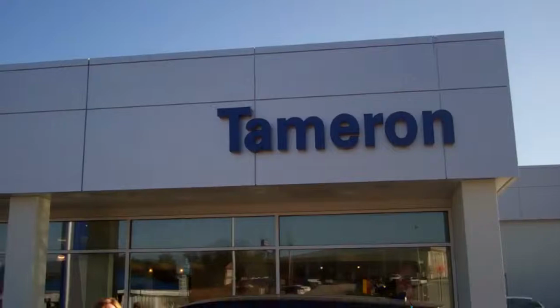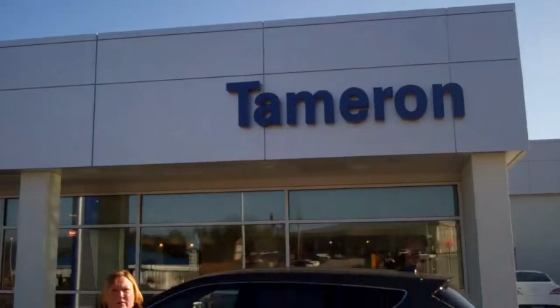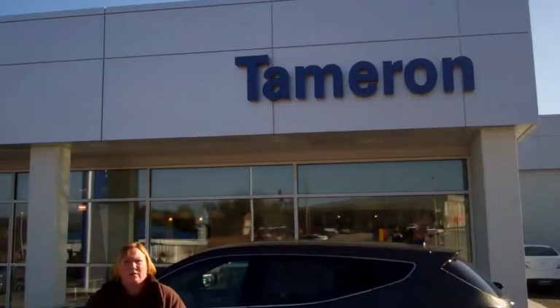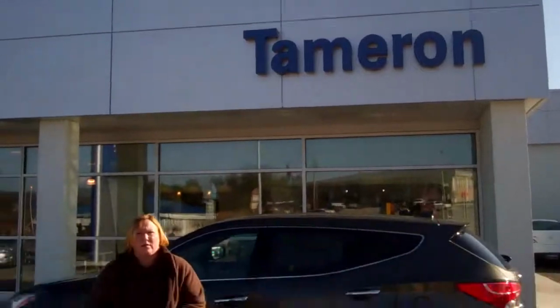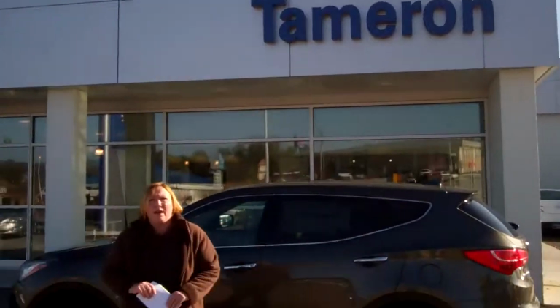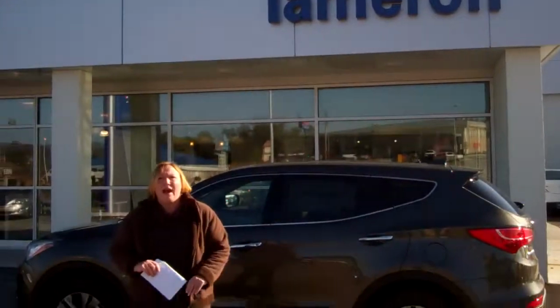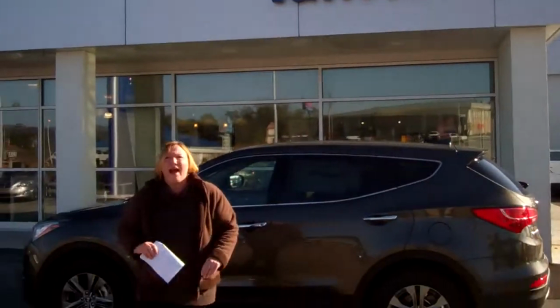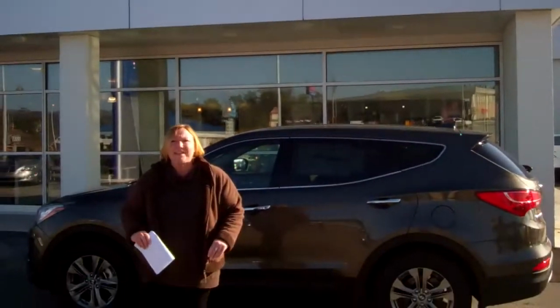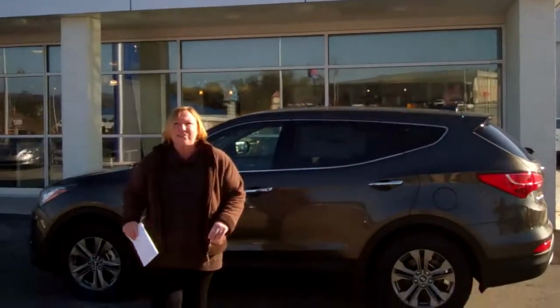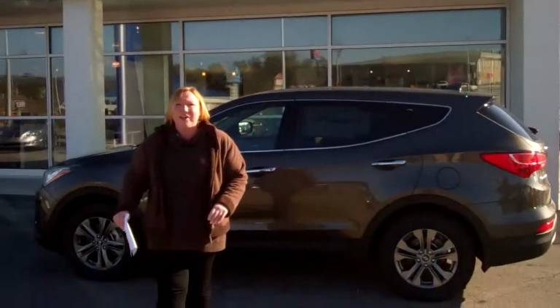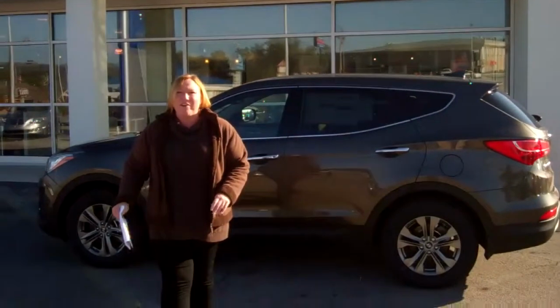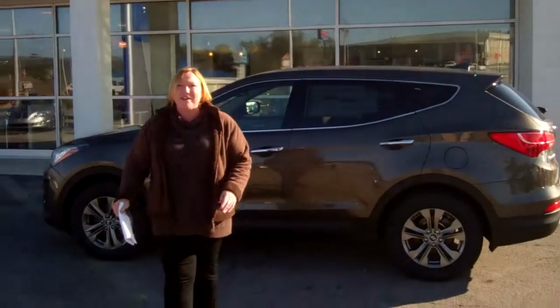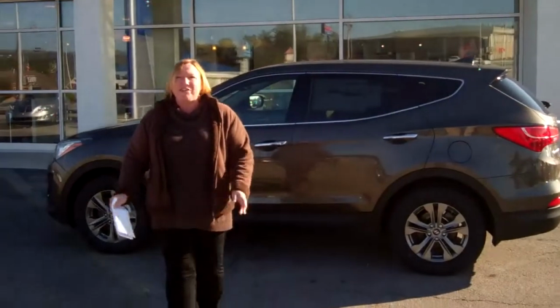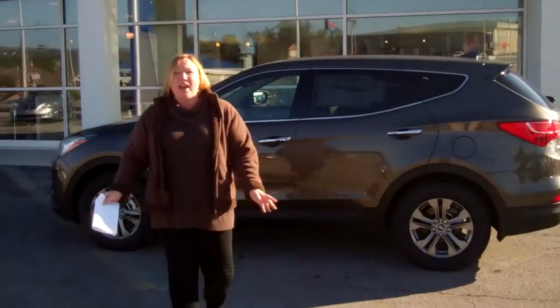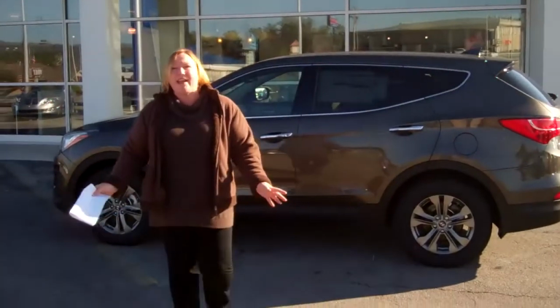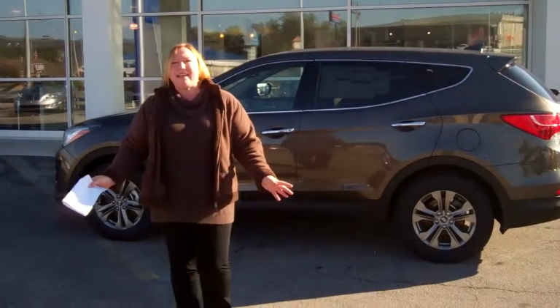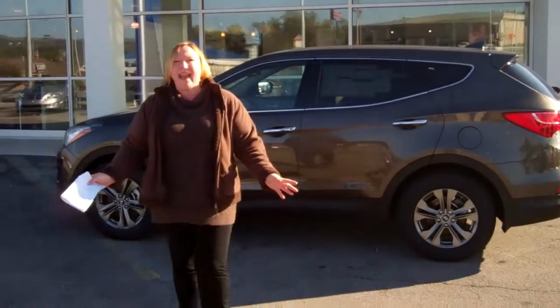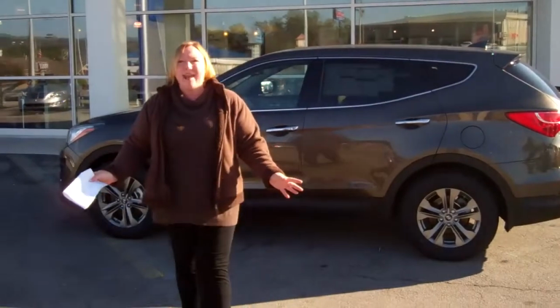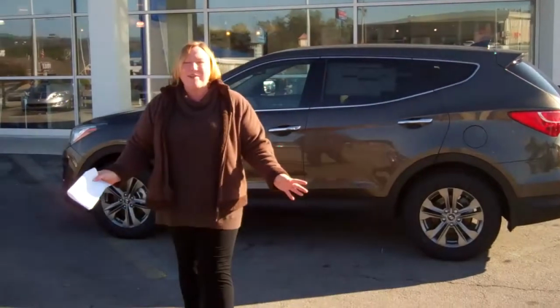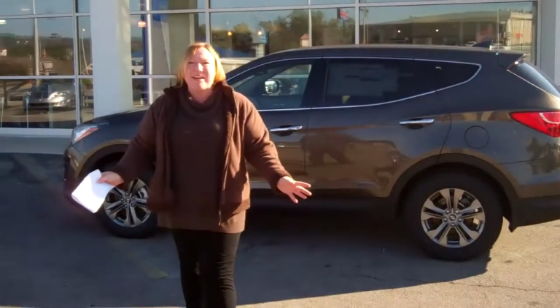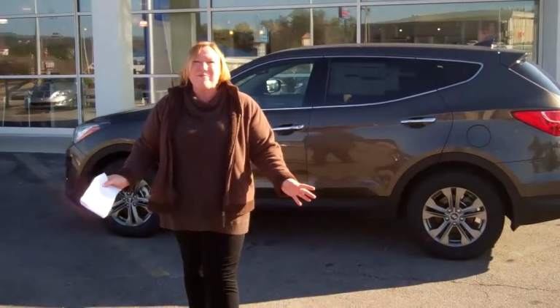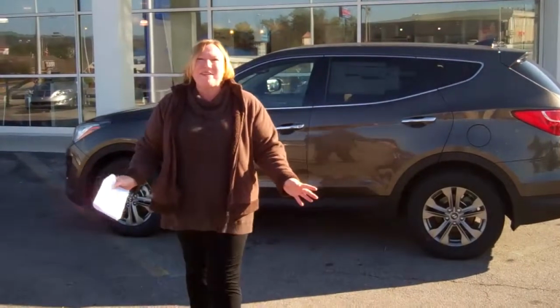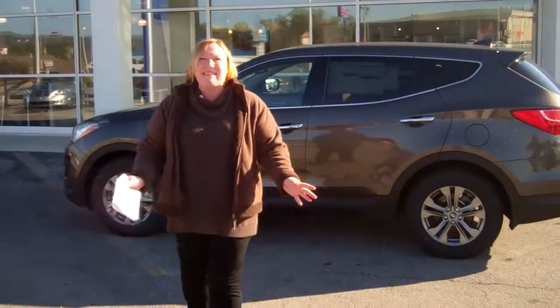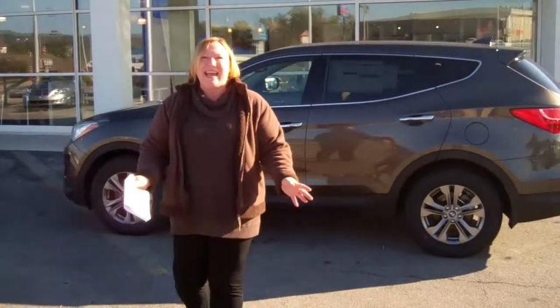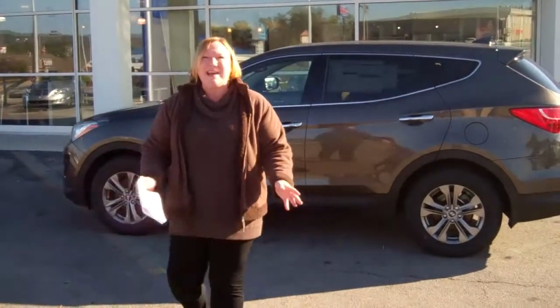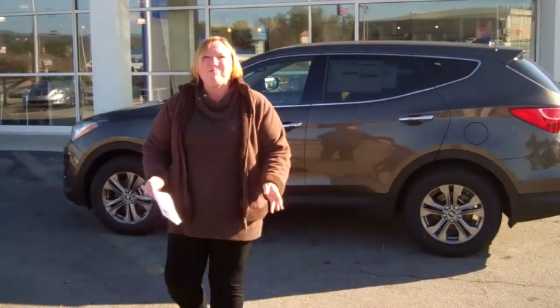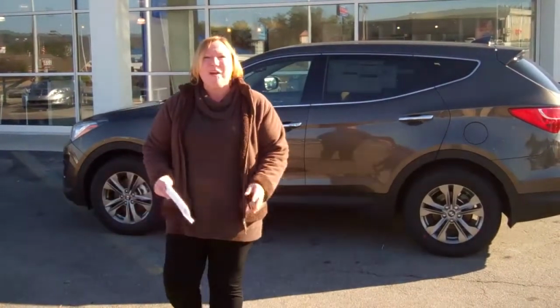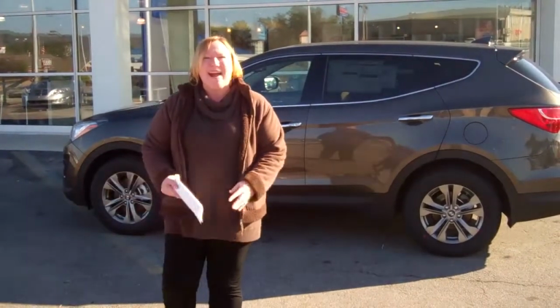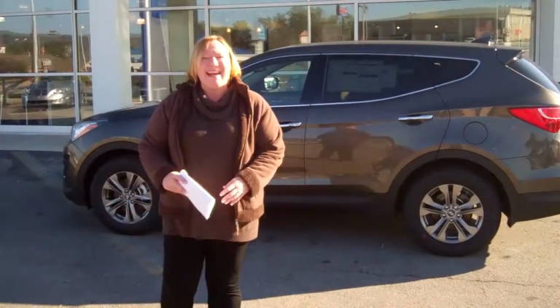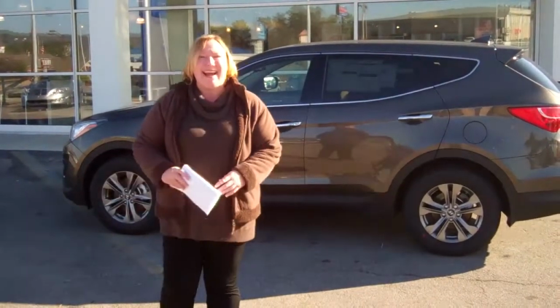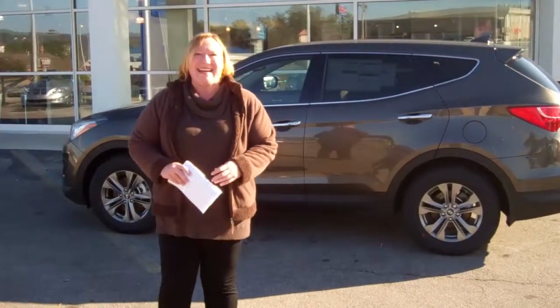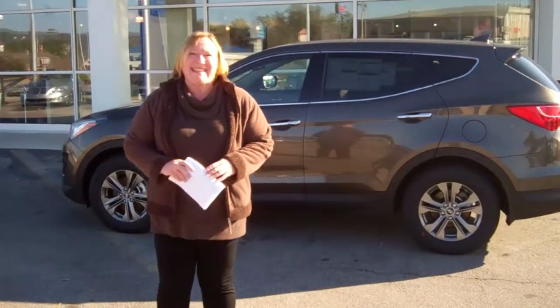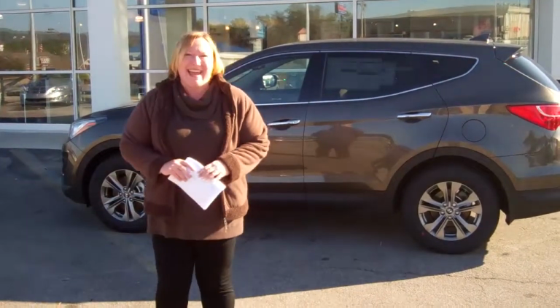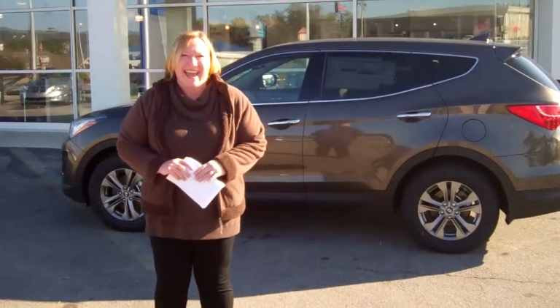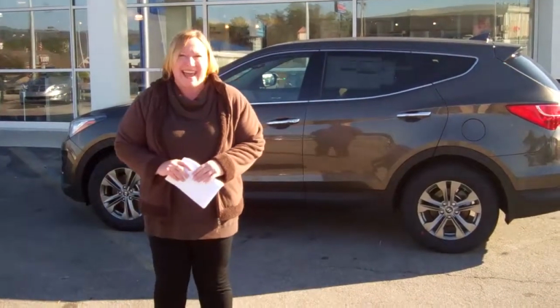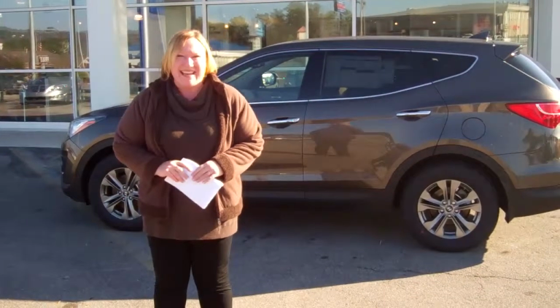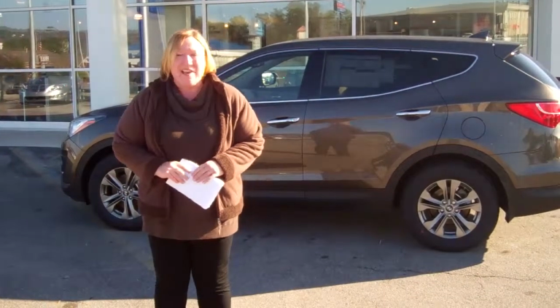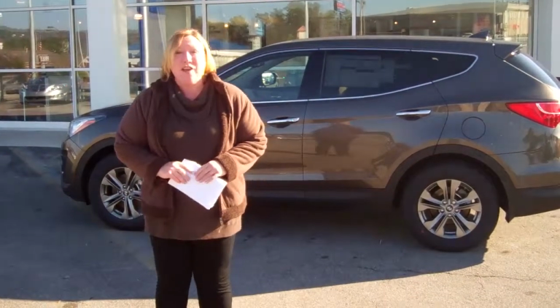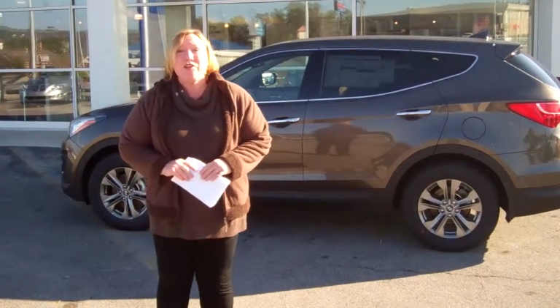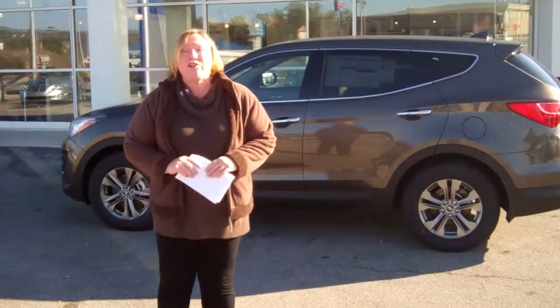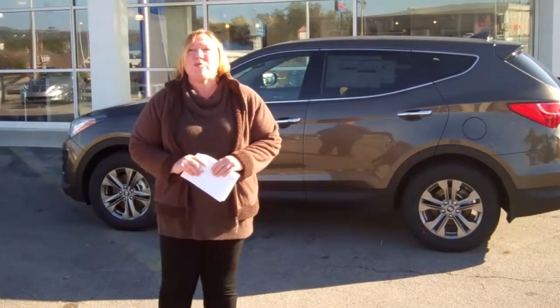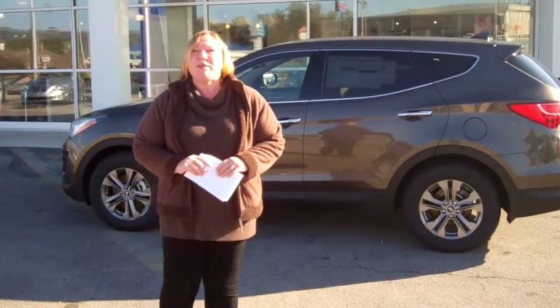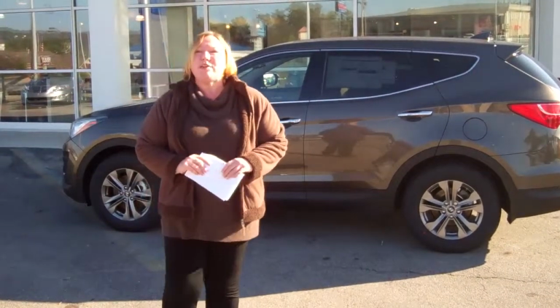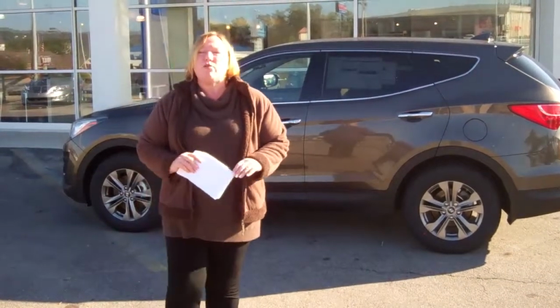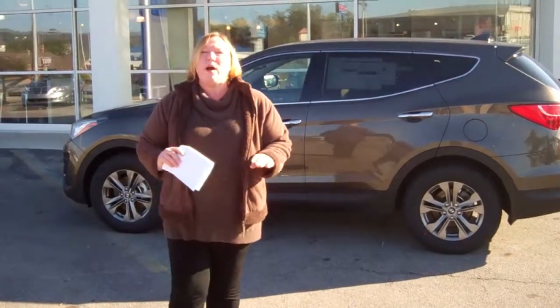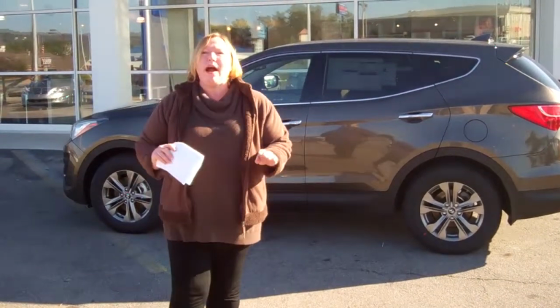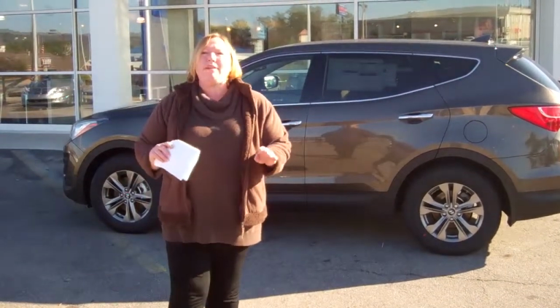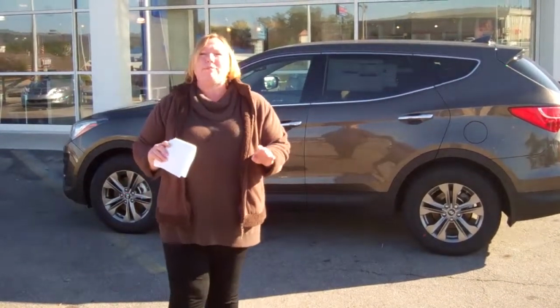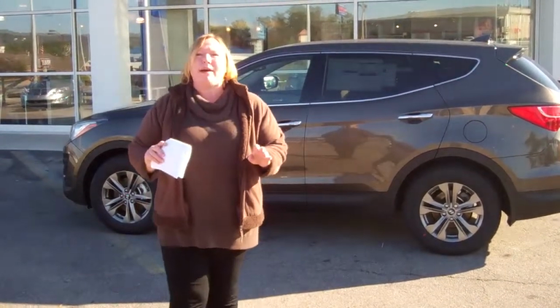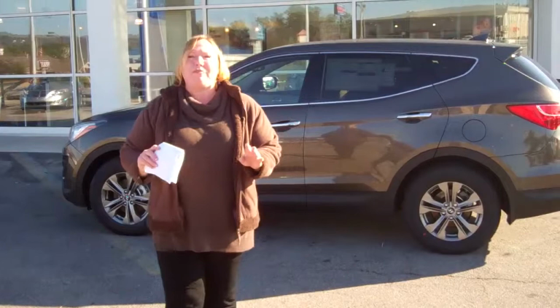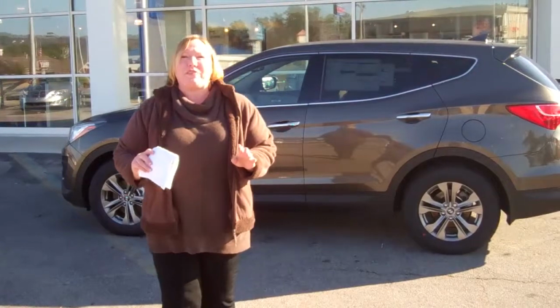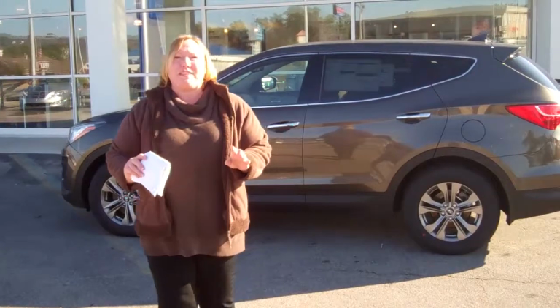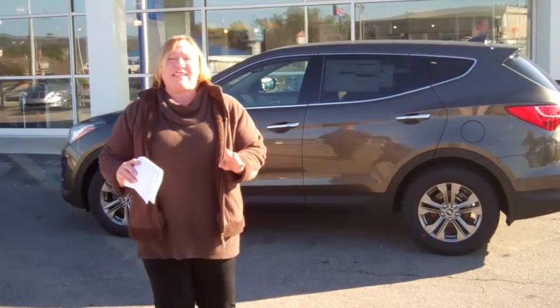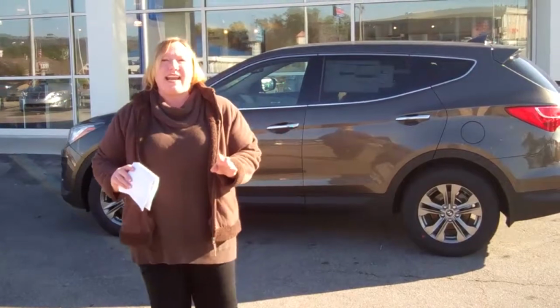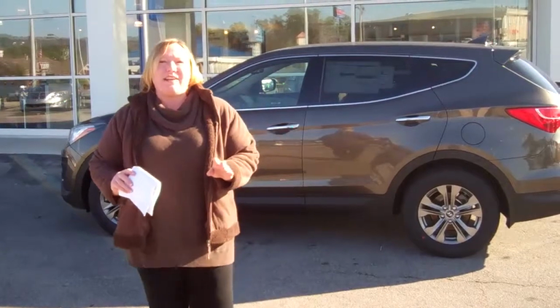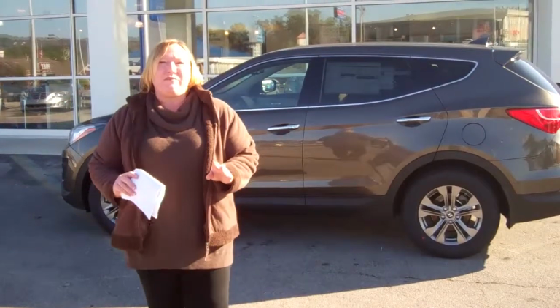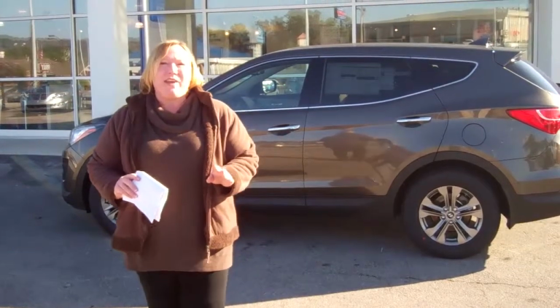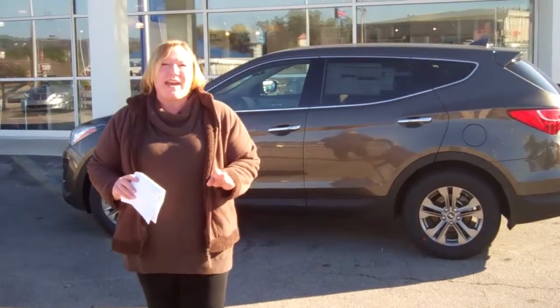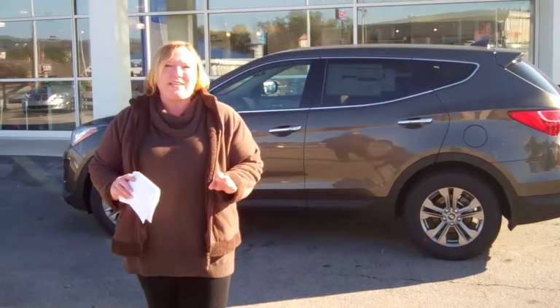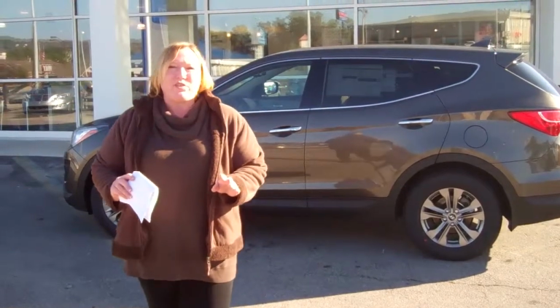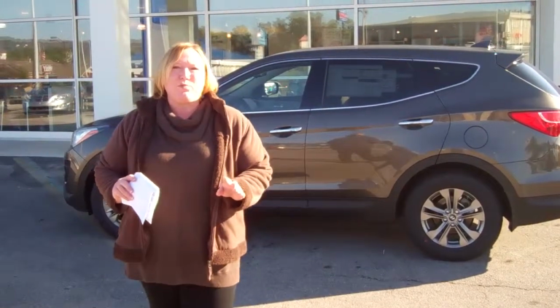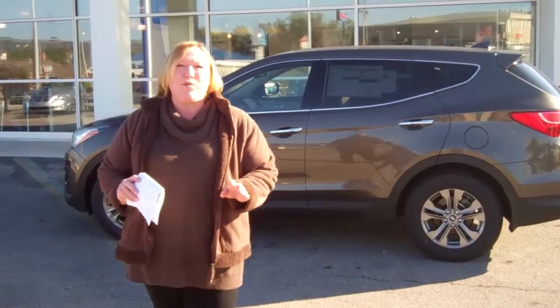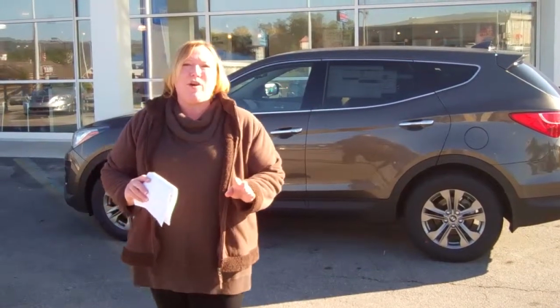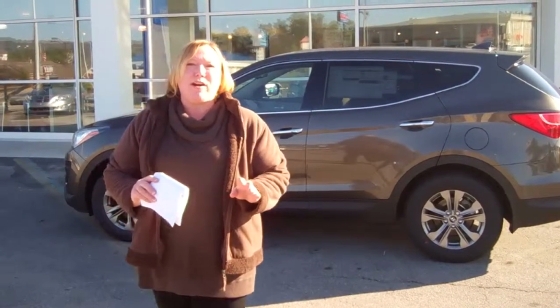Hi Sharon, Shannon Coward here with Tamron Hyundai. You had inquired about the Santa Fe Sport.